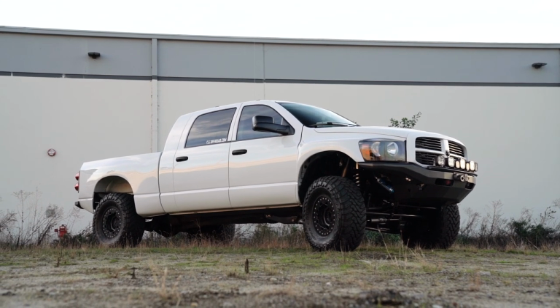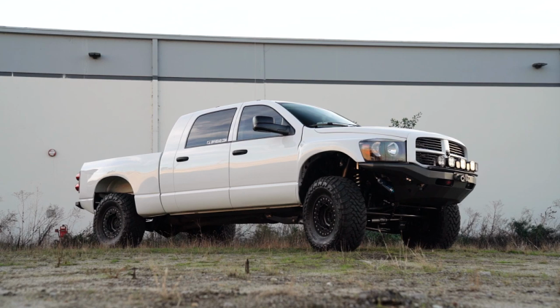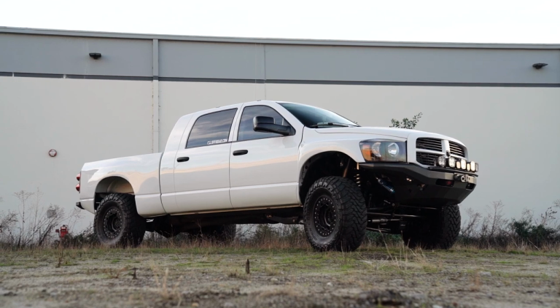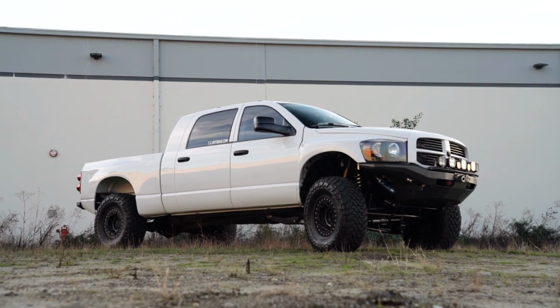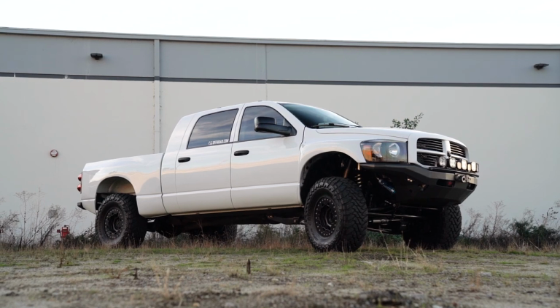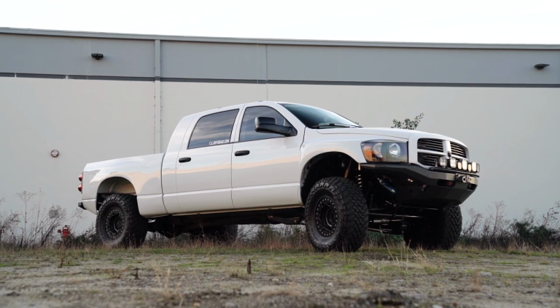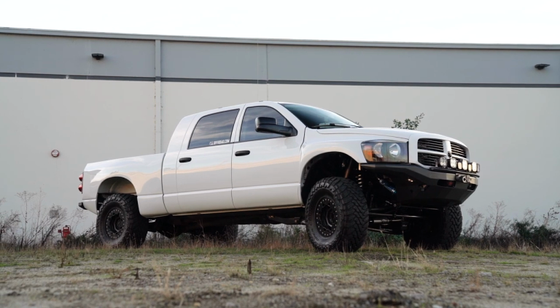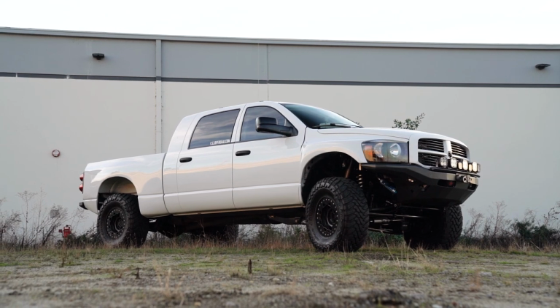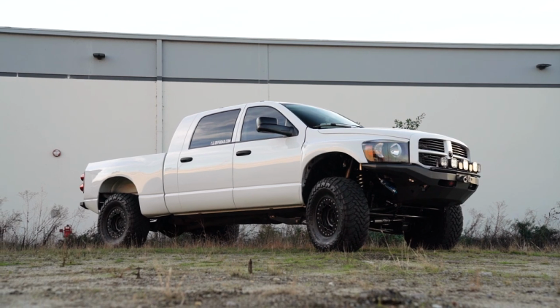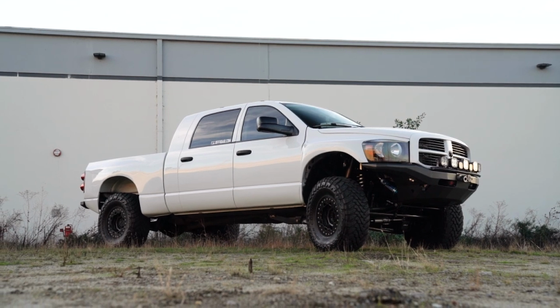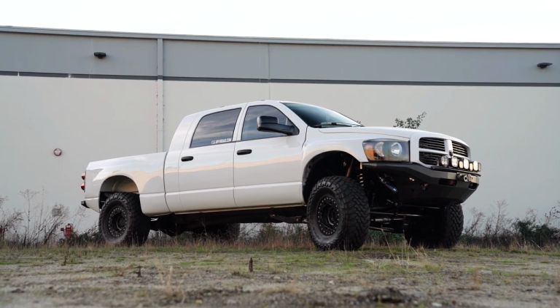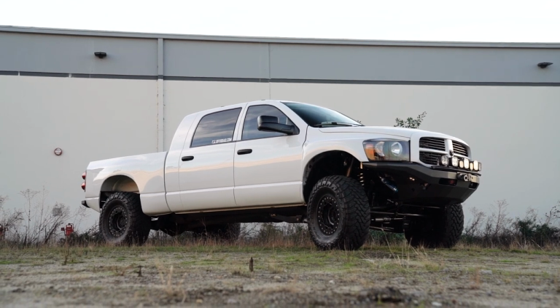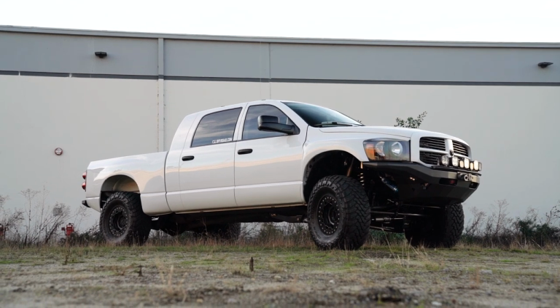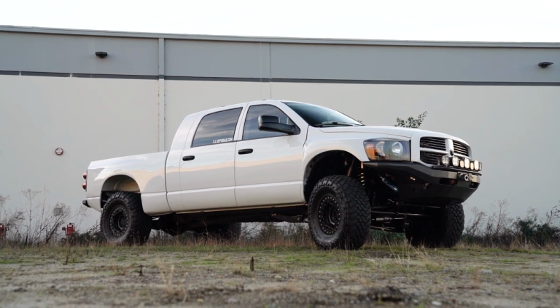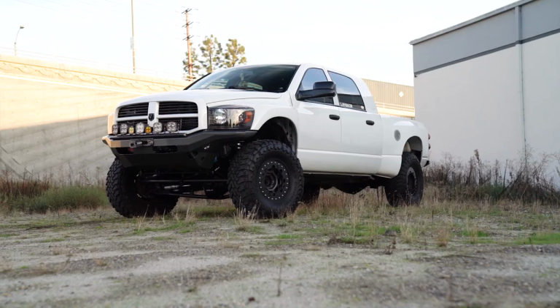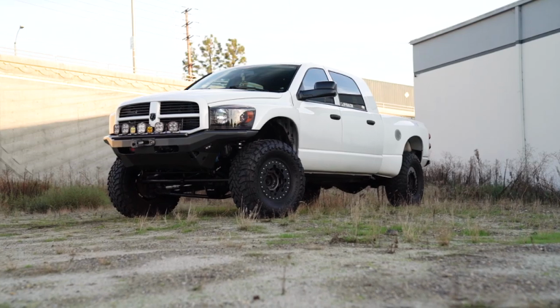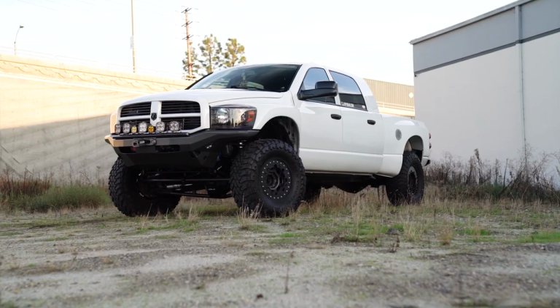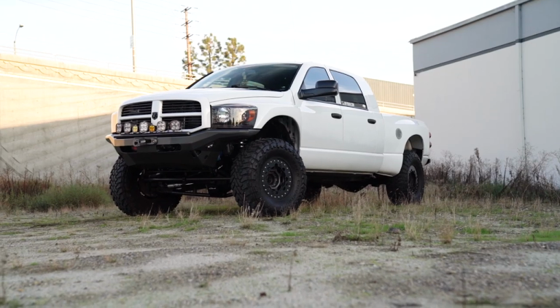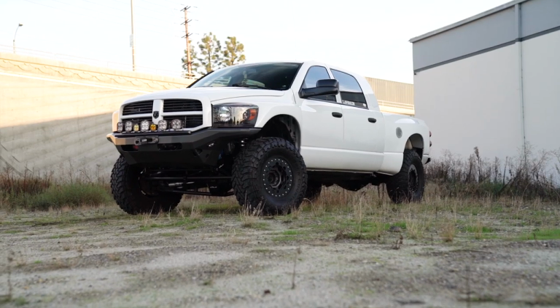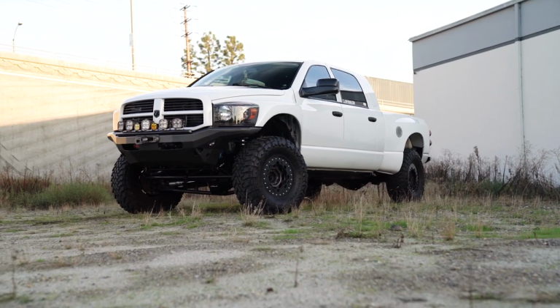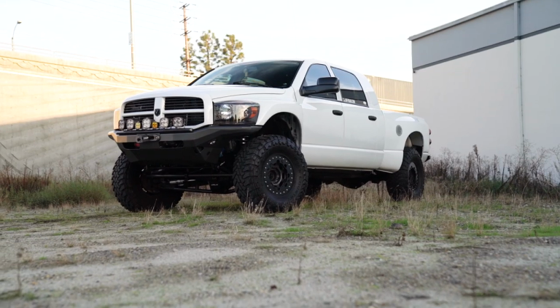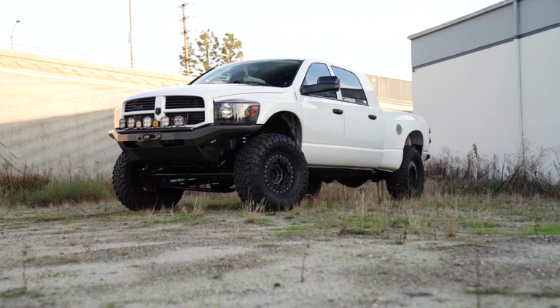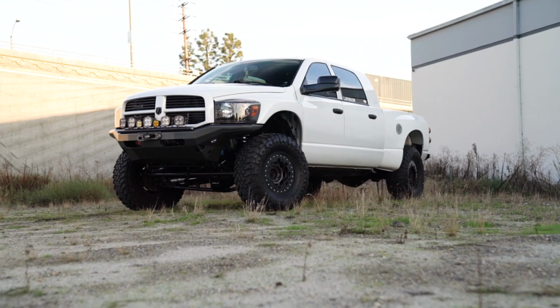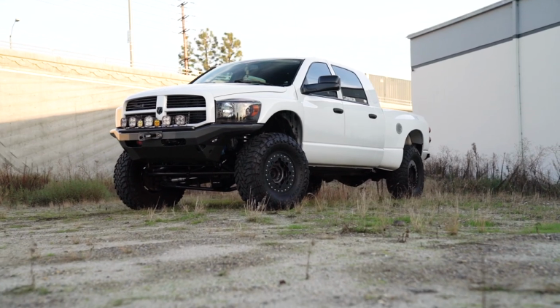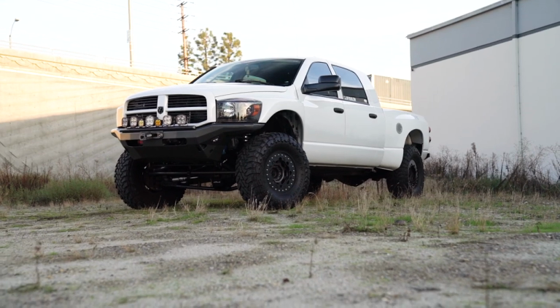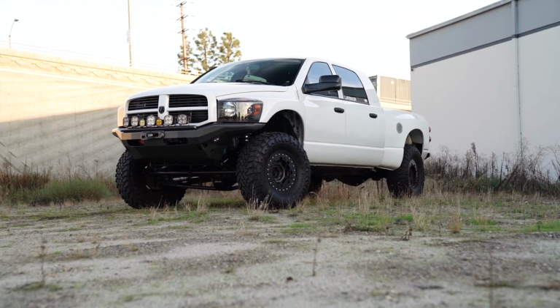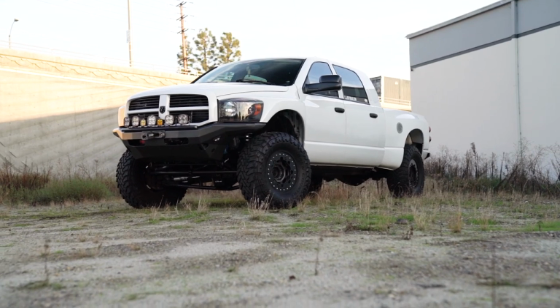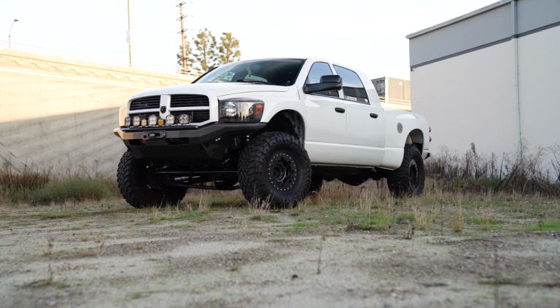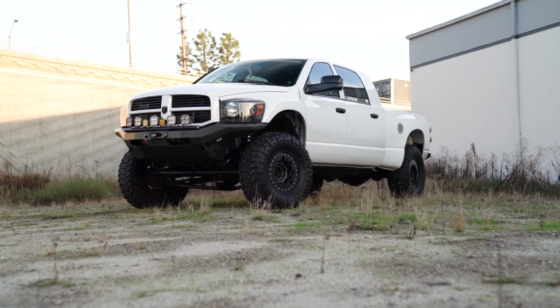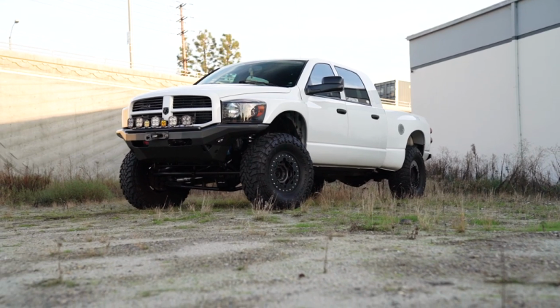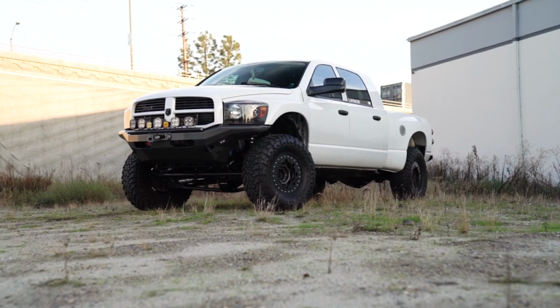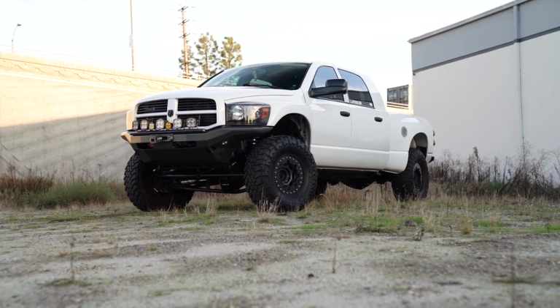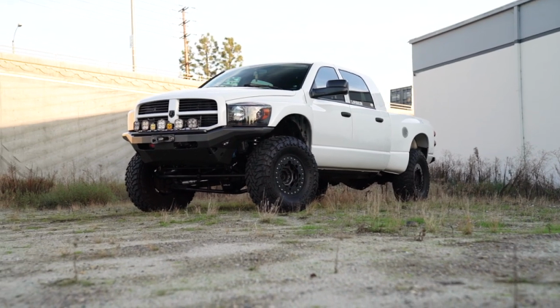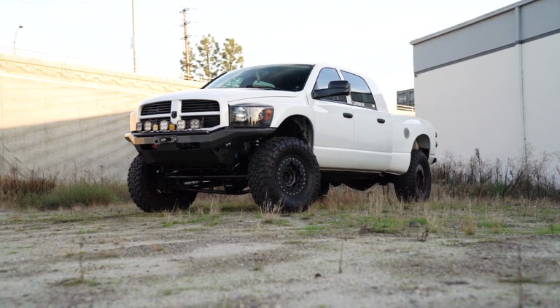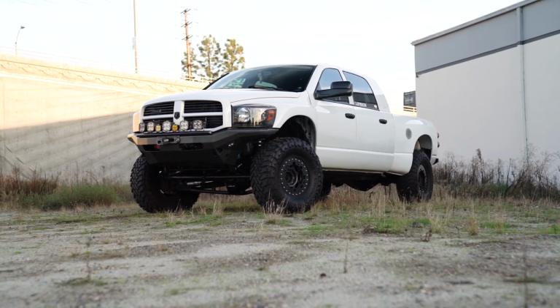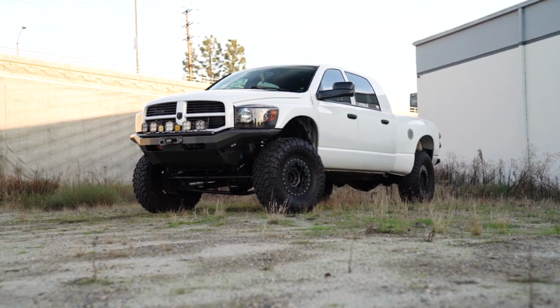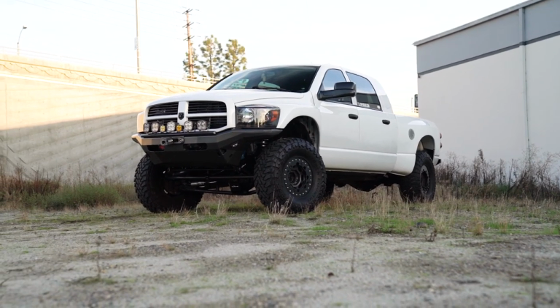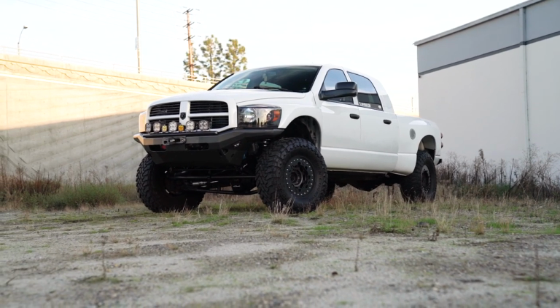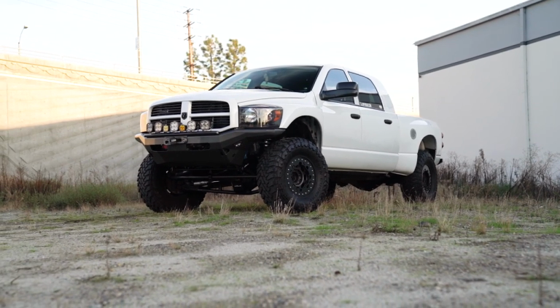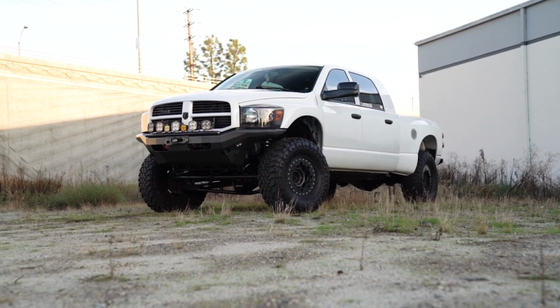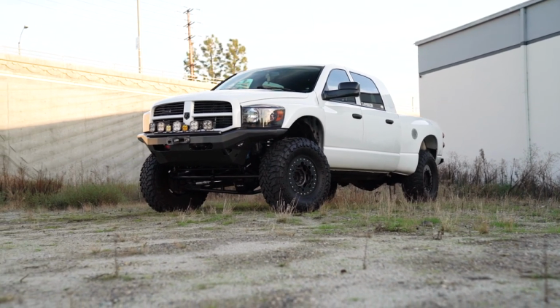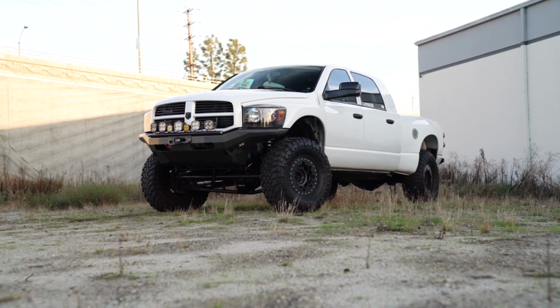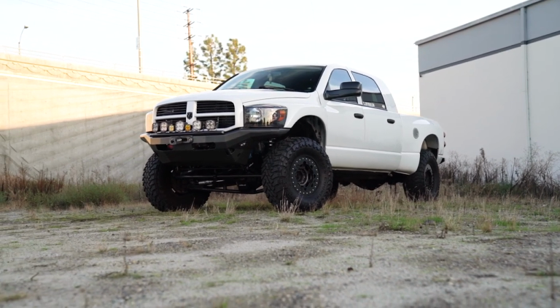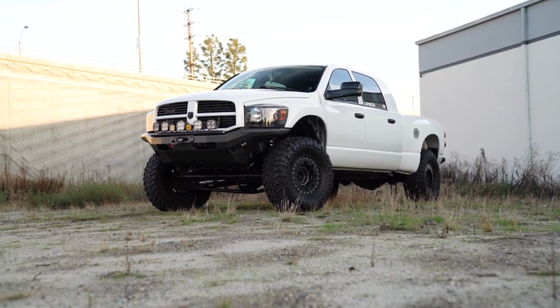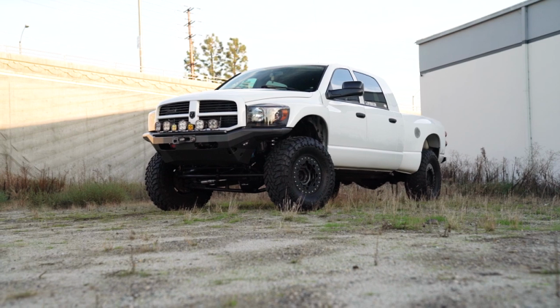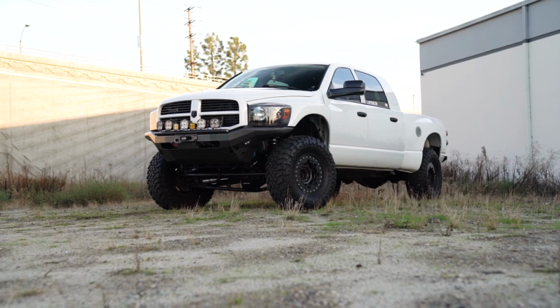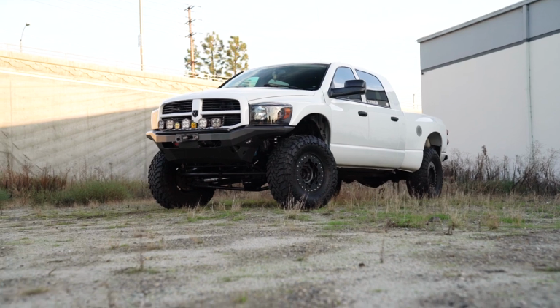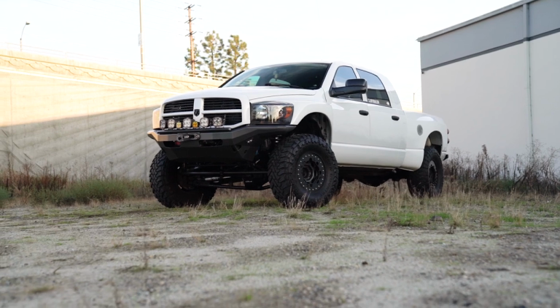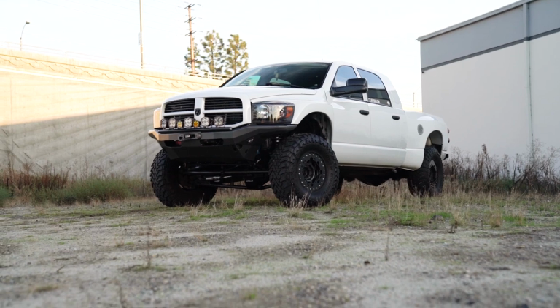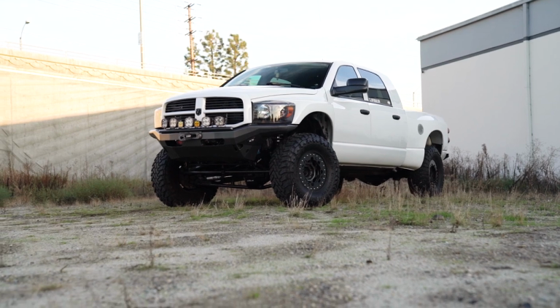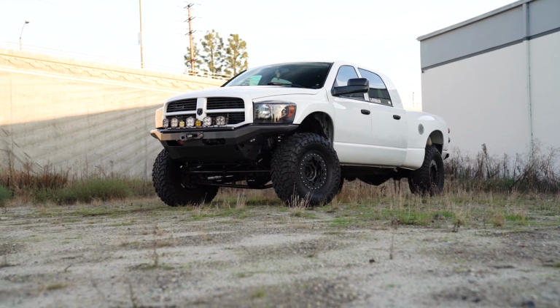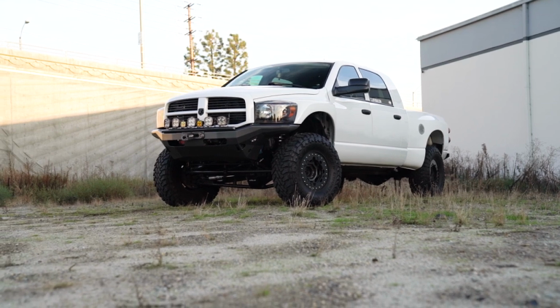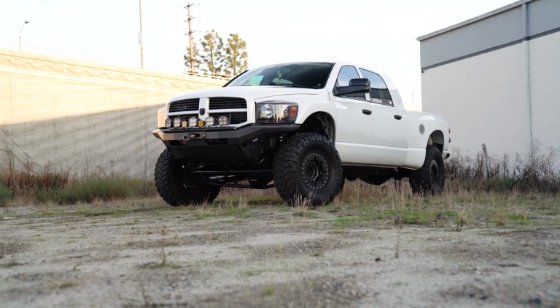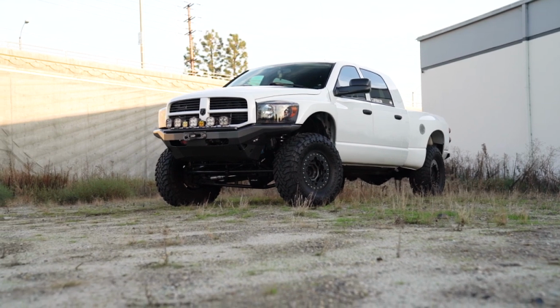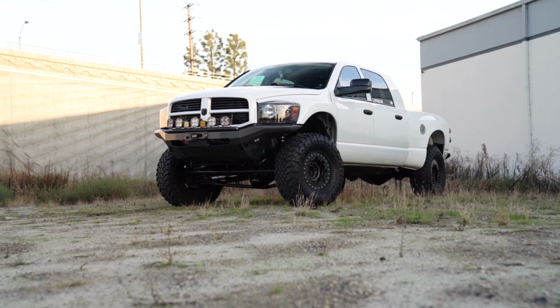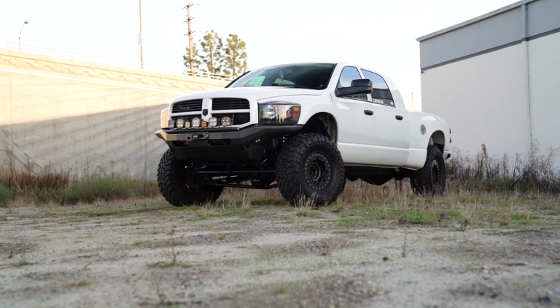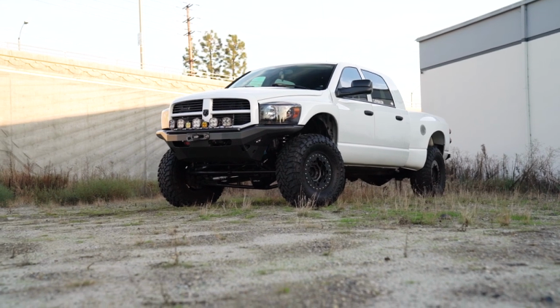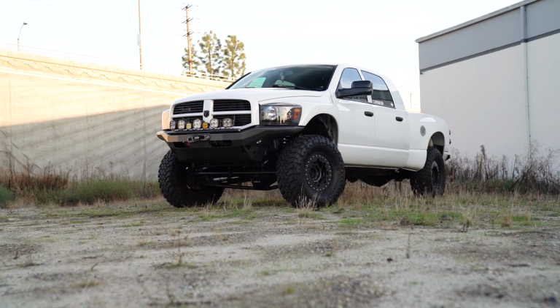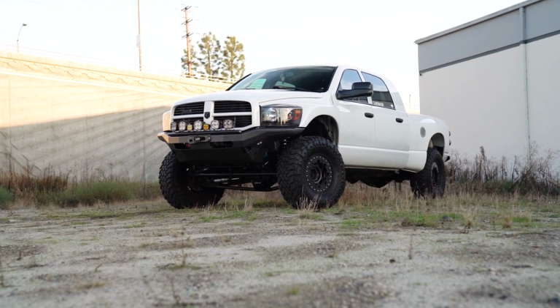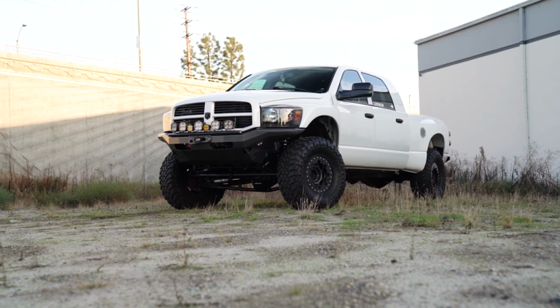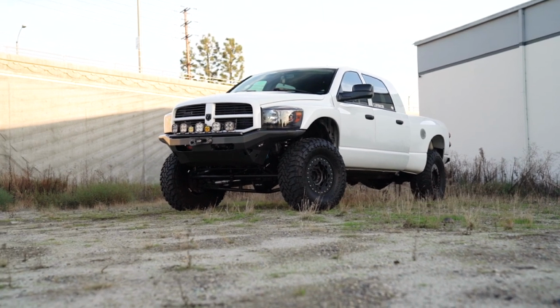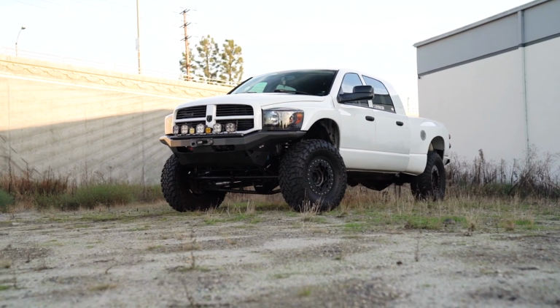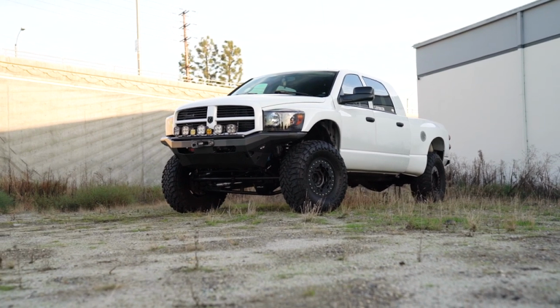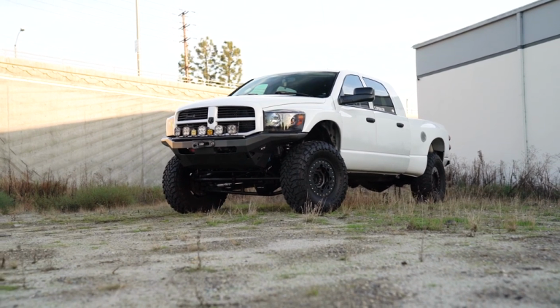Of course, that would be 900 bench racing horsepower for you guys out there that like to compare stuff on the internet. In reality, it's probably about 450 horse.